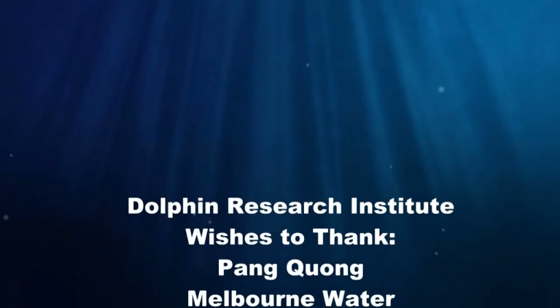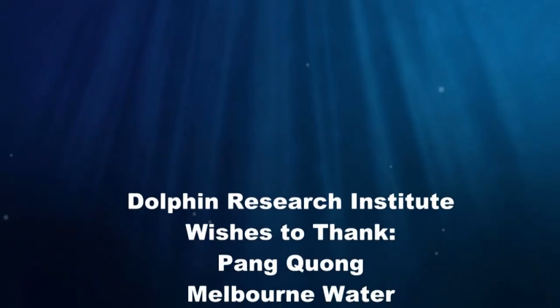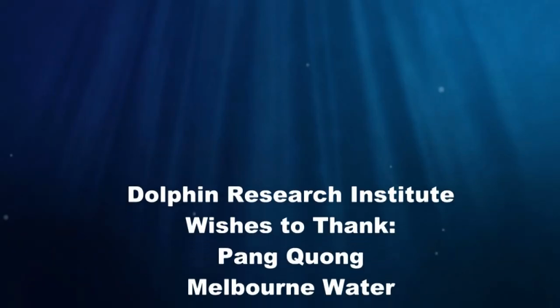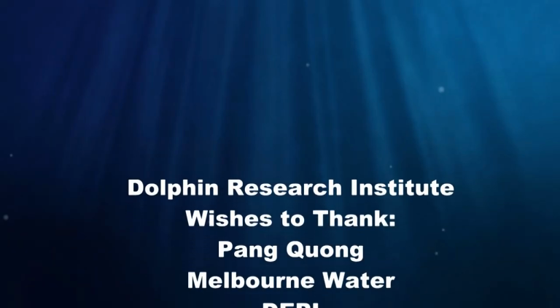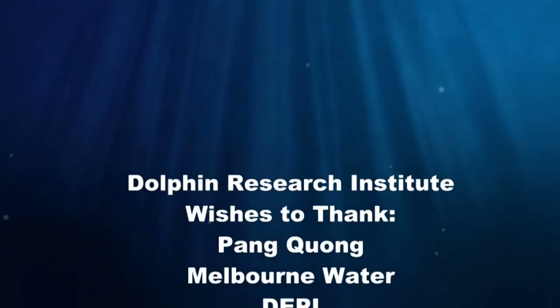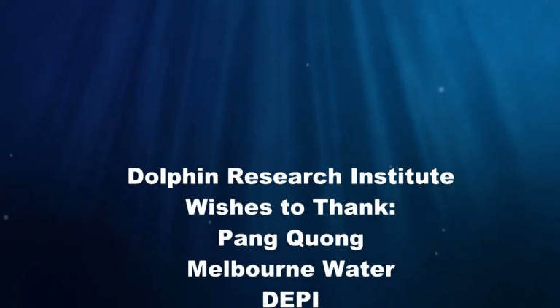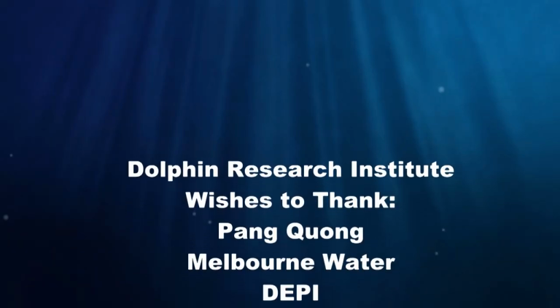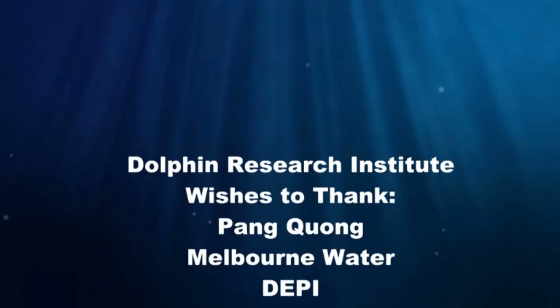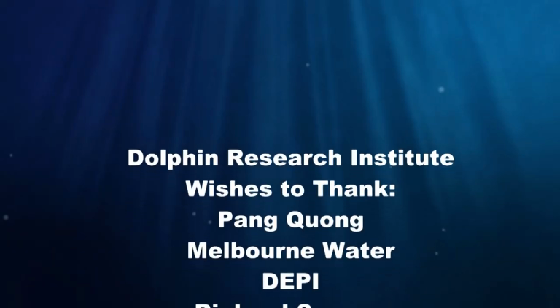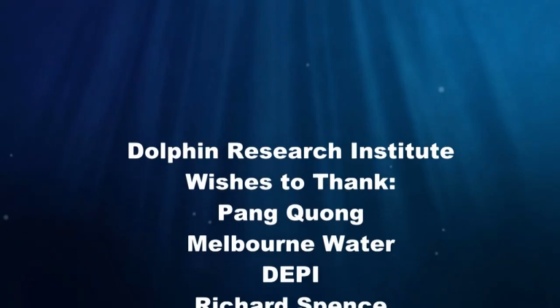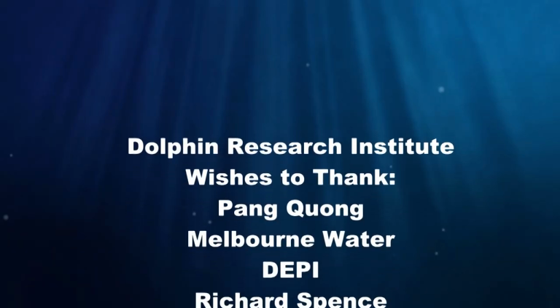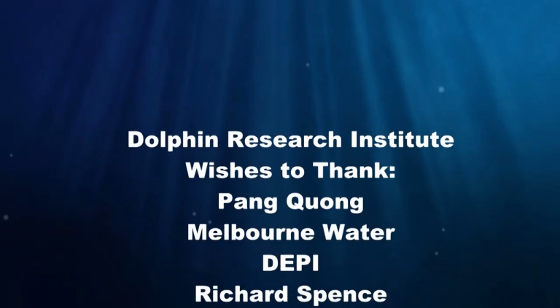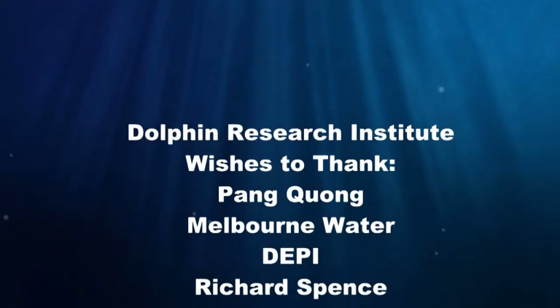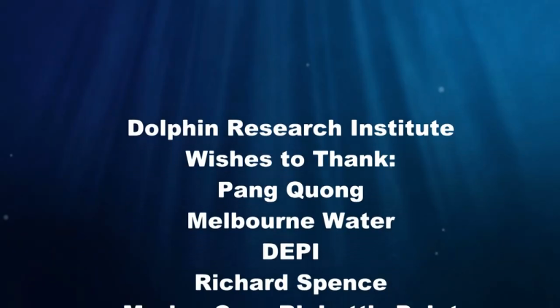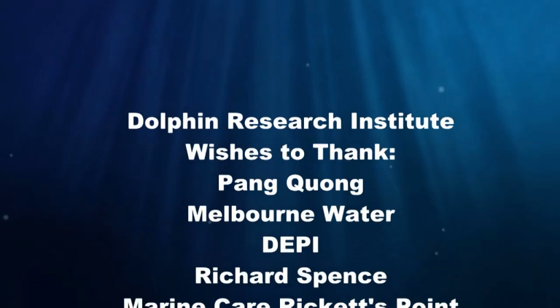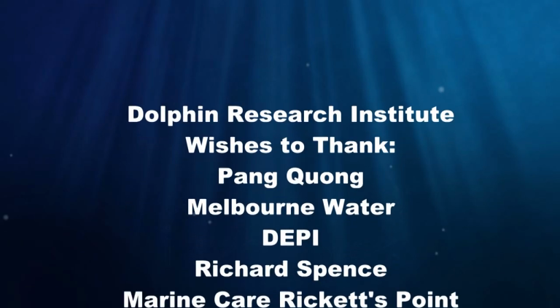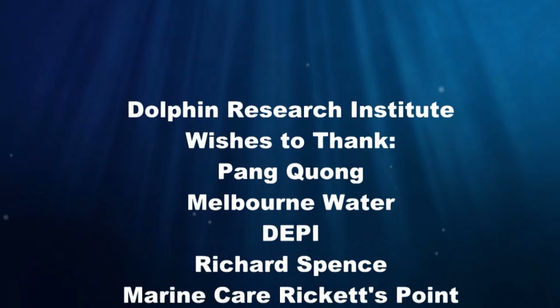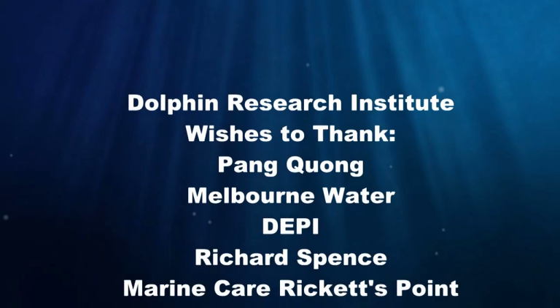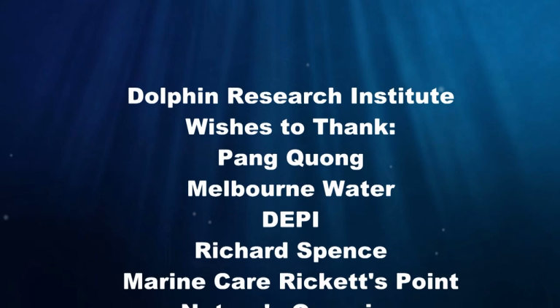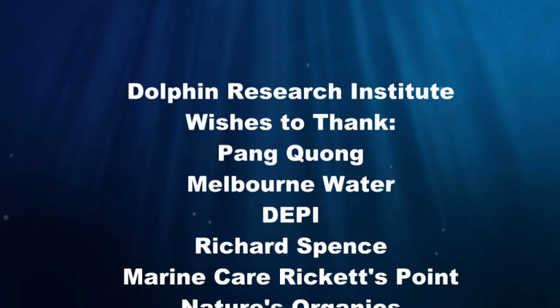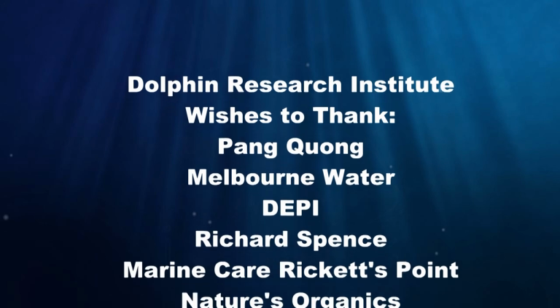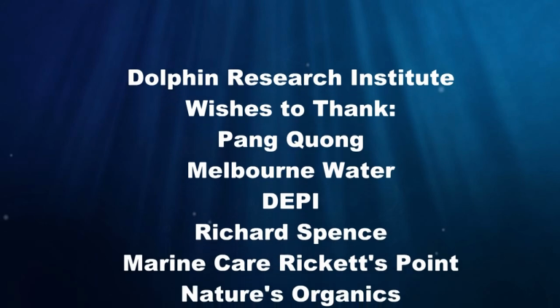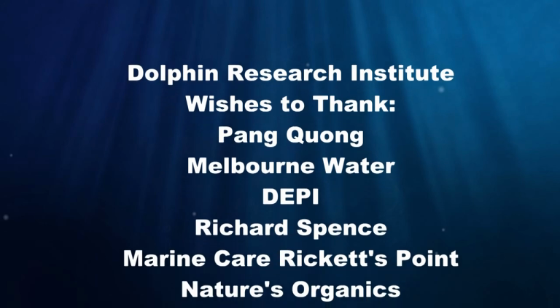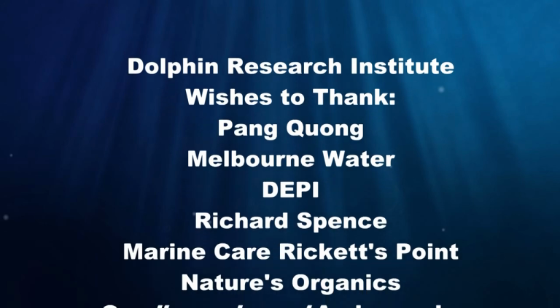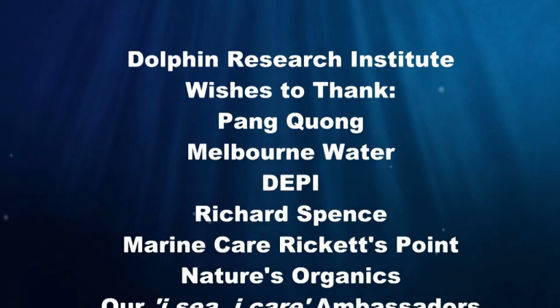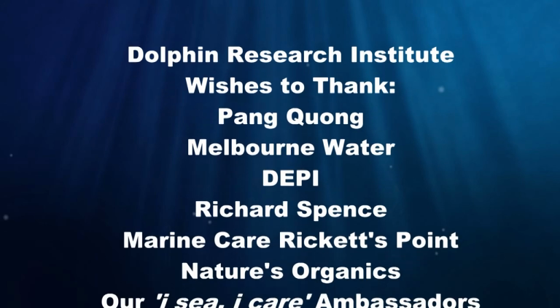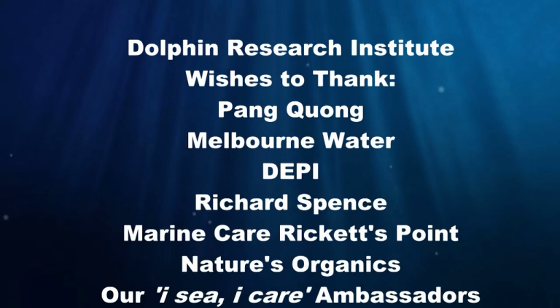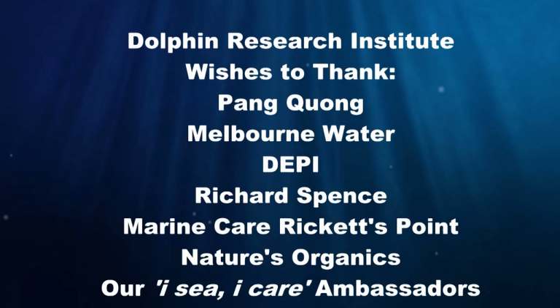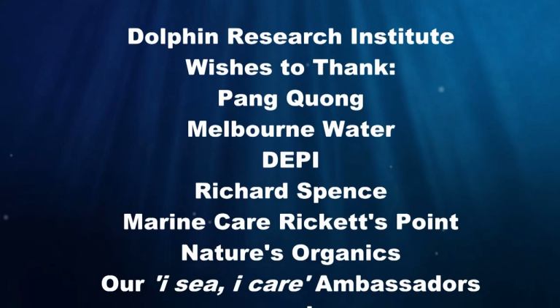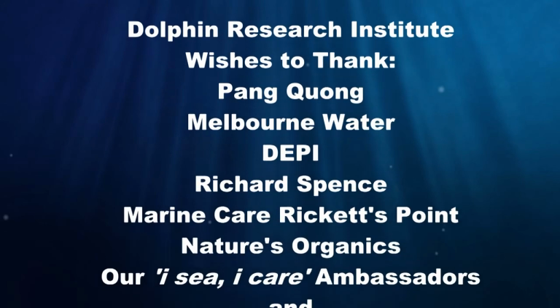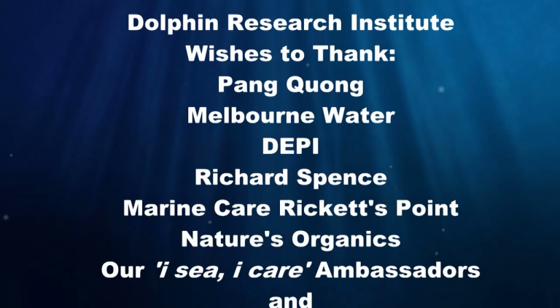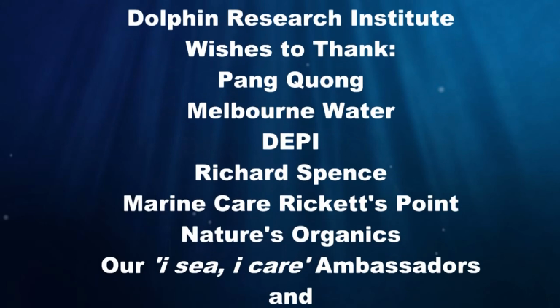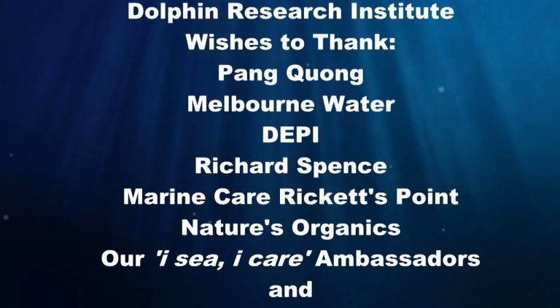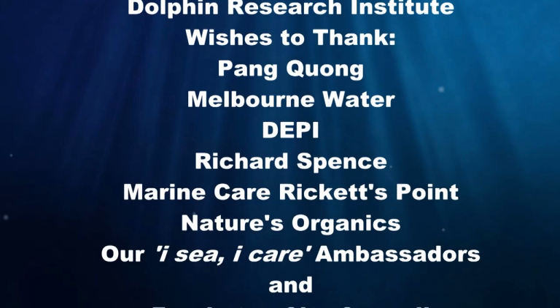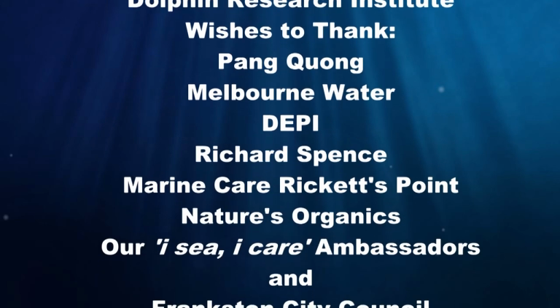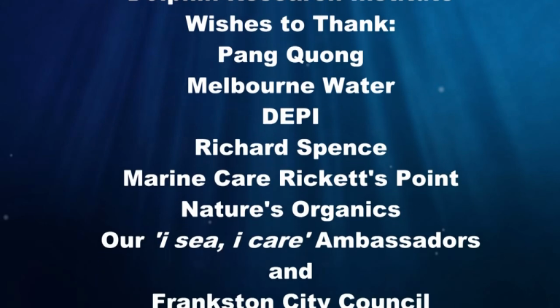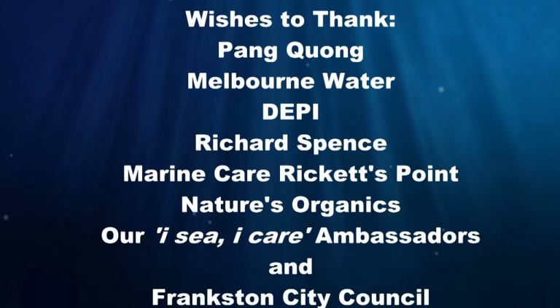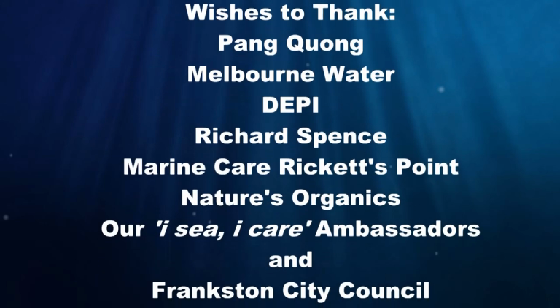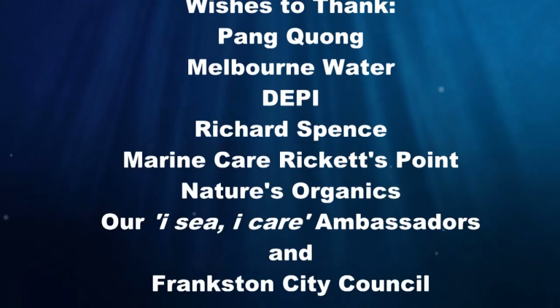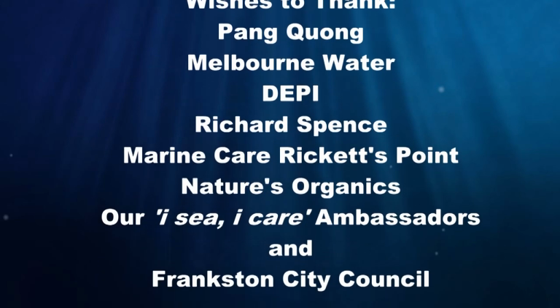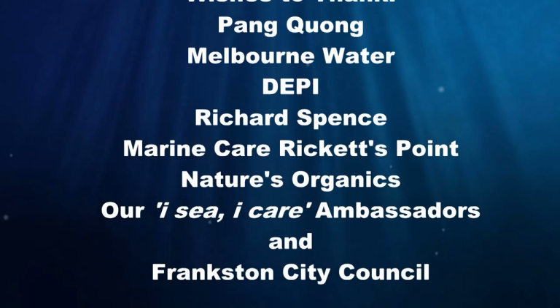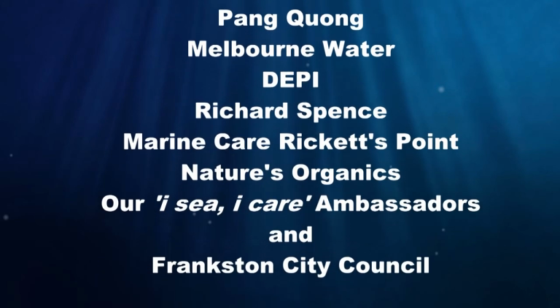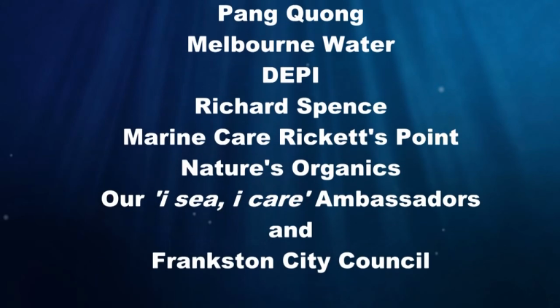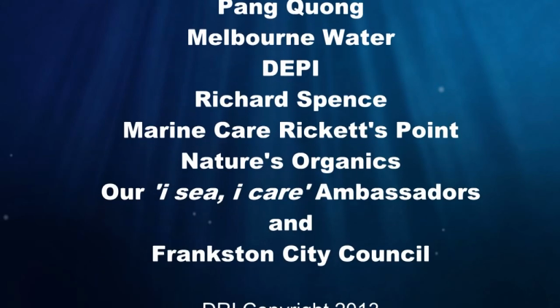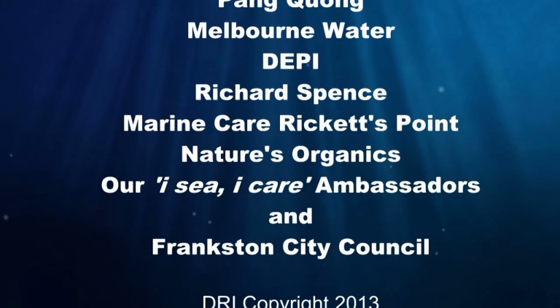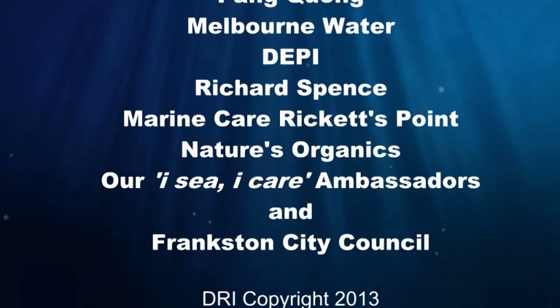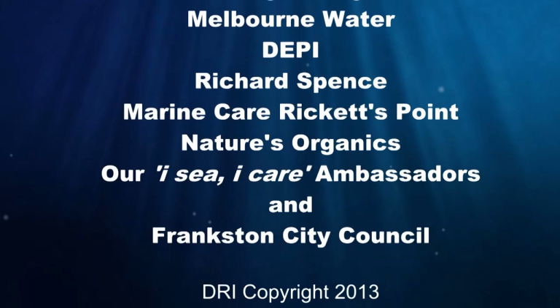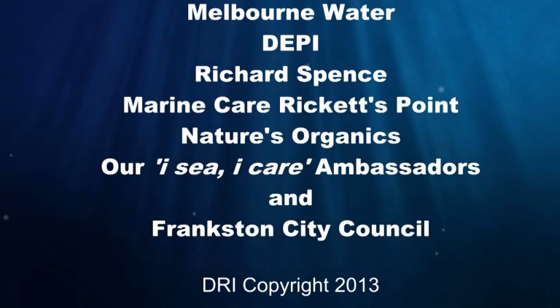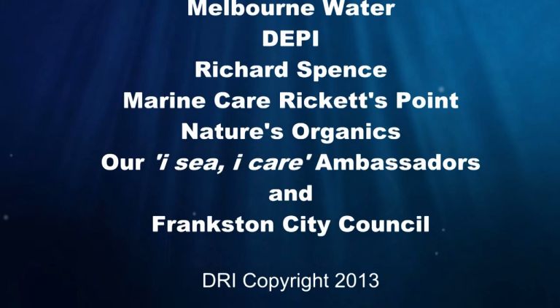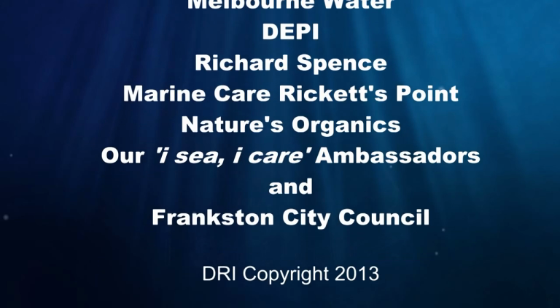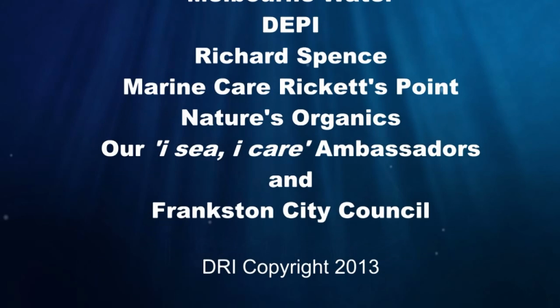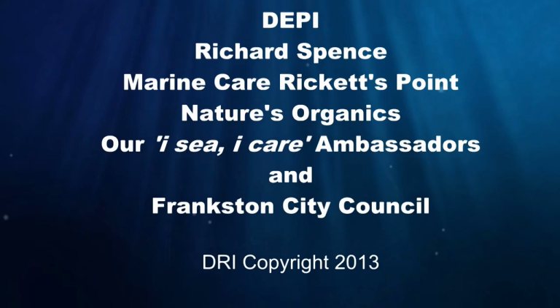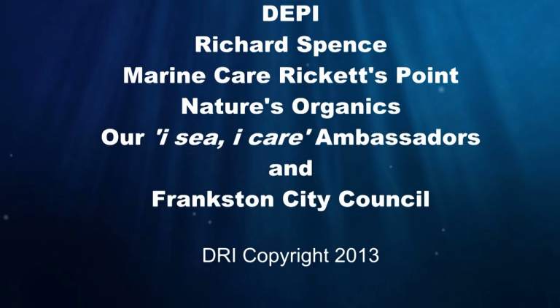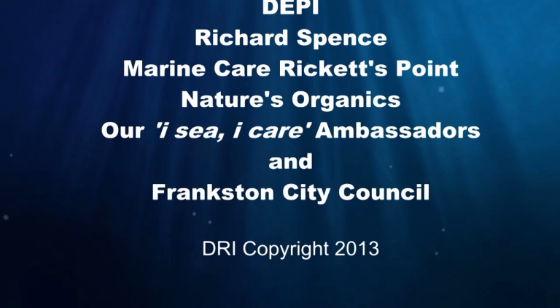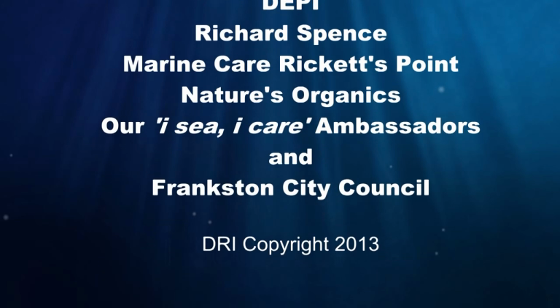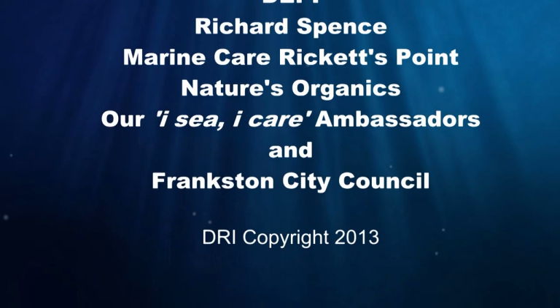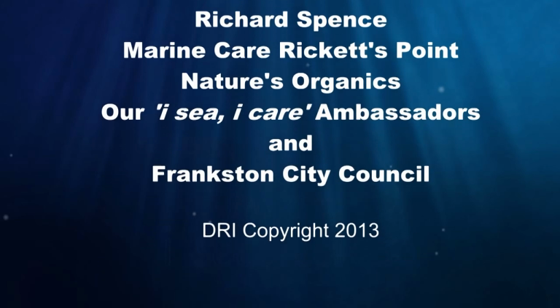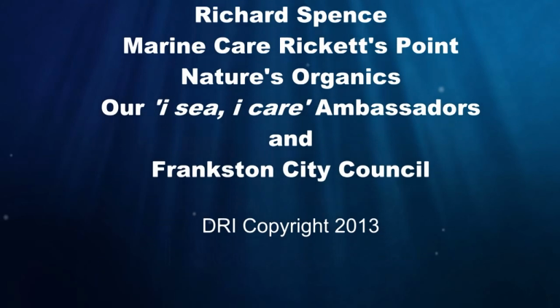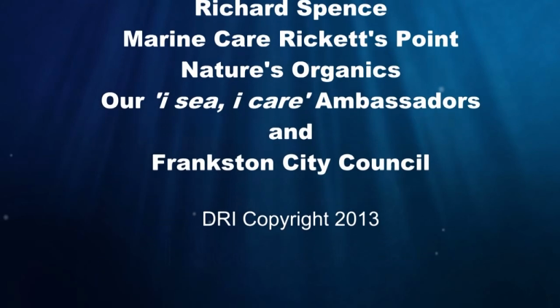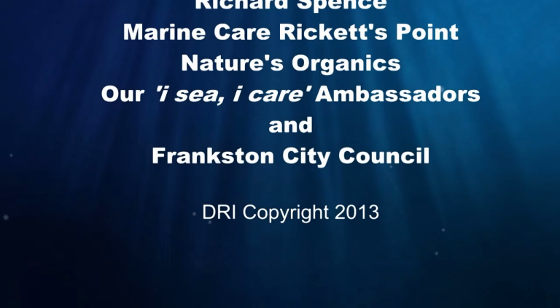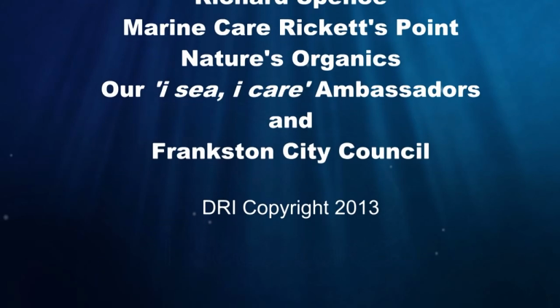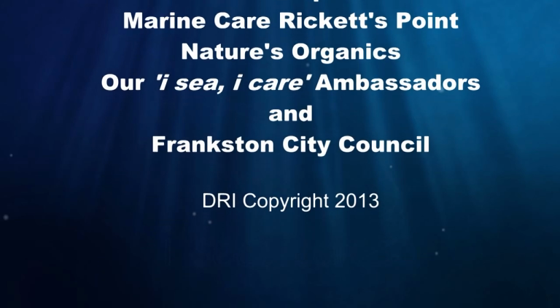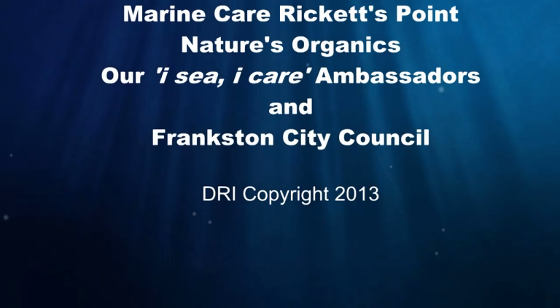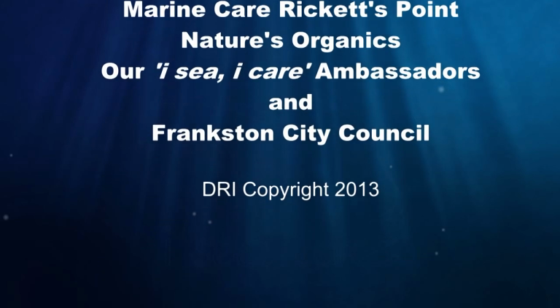Our resident dolphins and all the bay's marine treasures rely on us to protect their very, very special home.